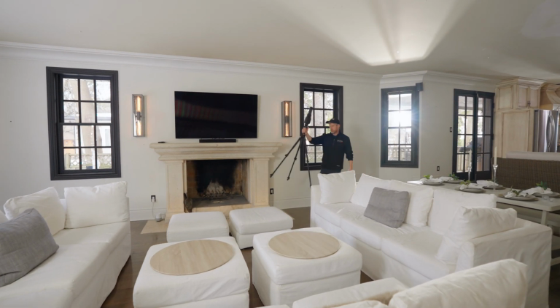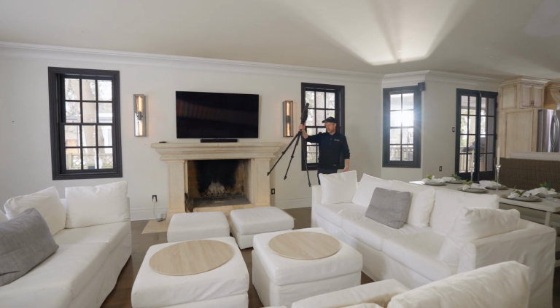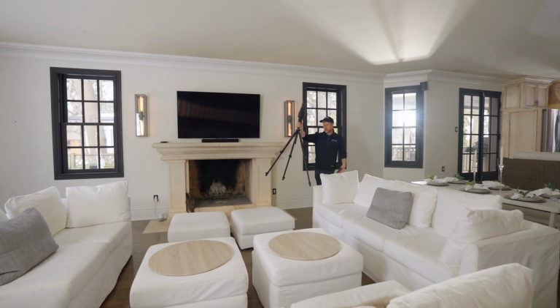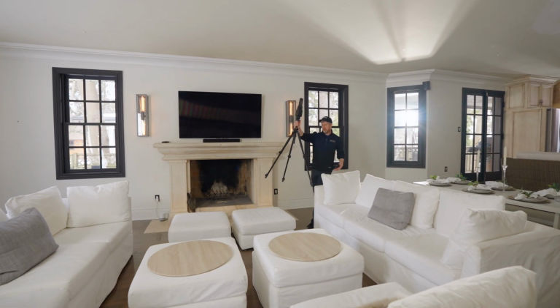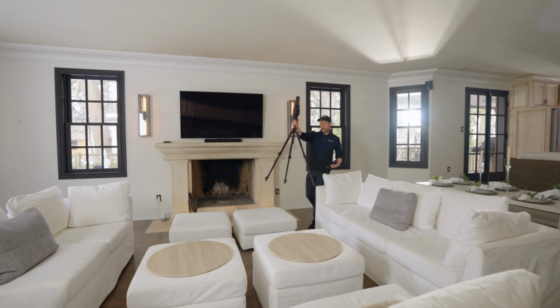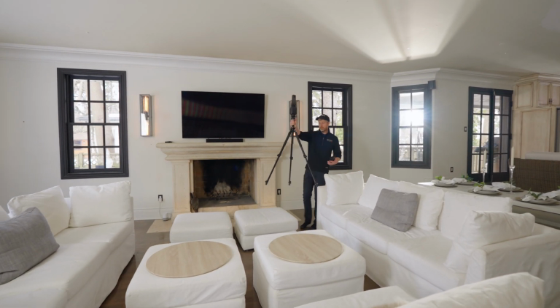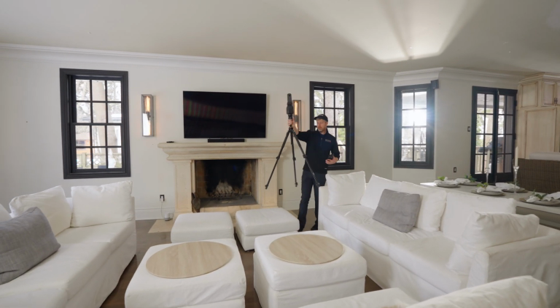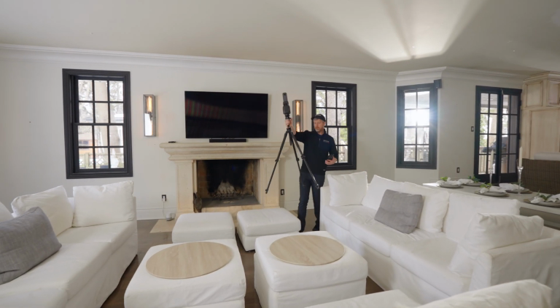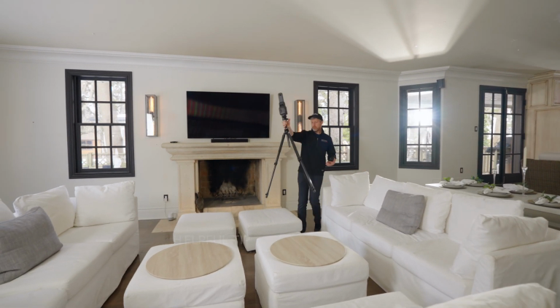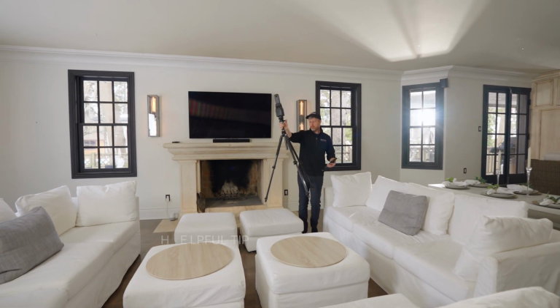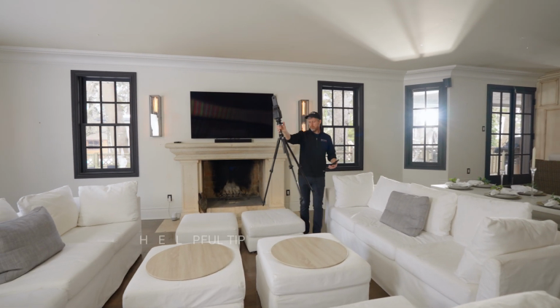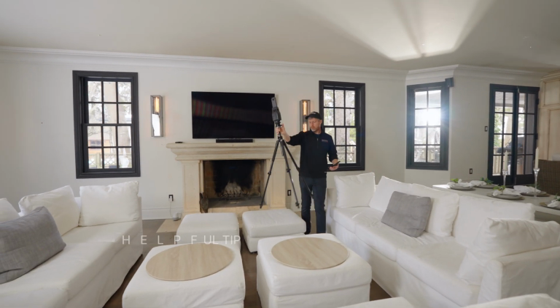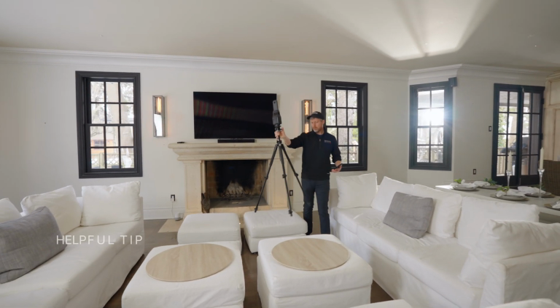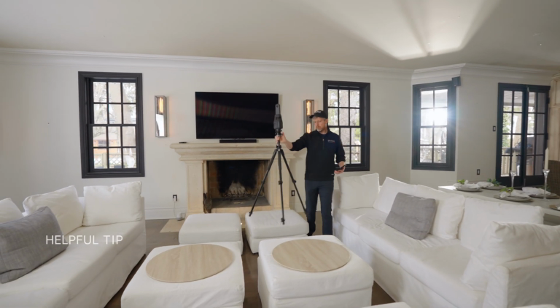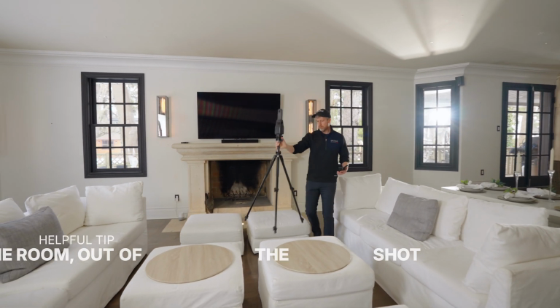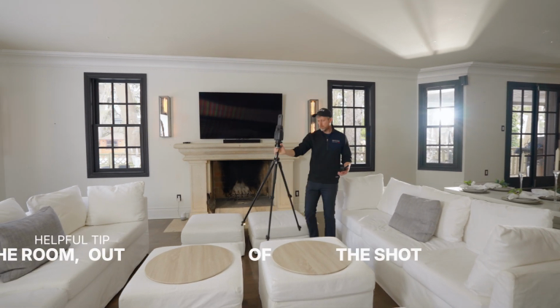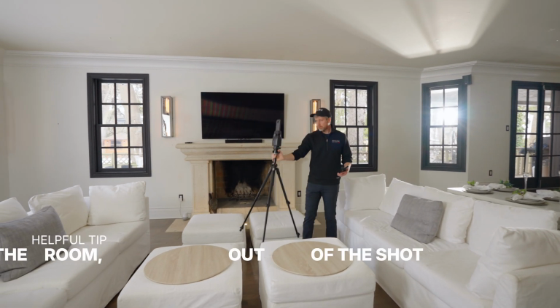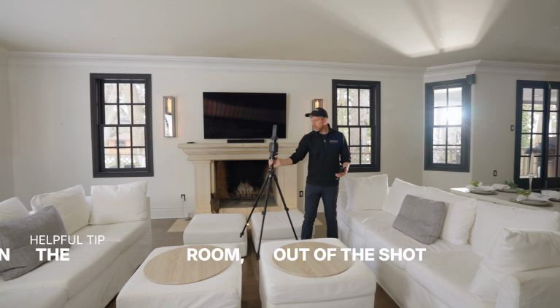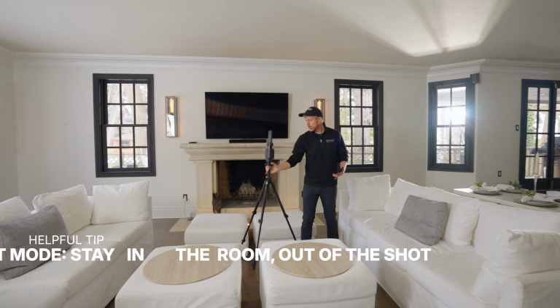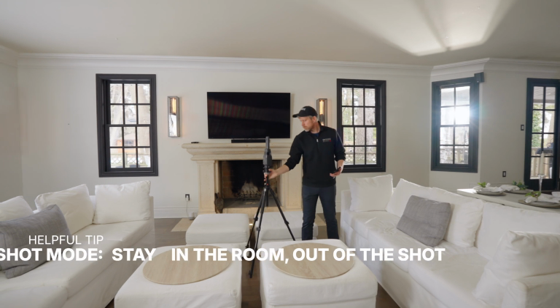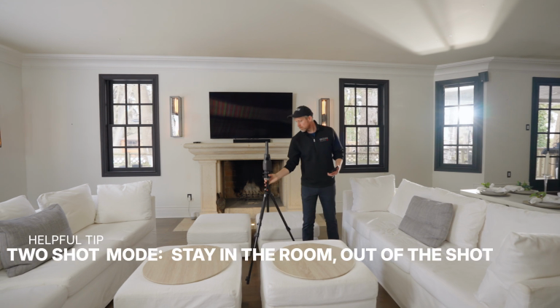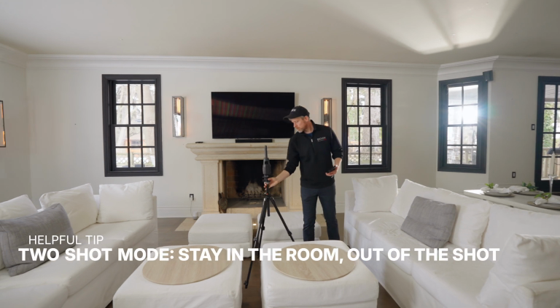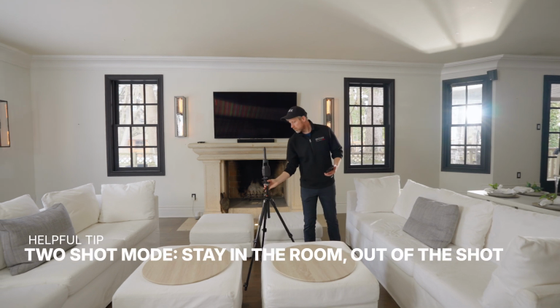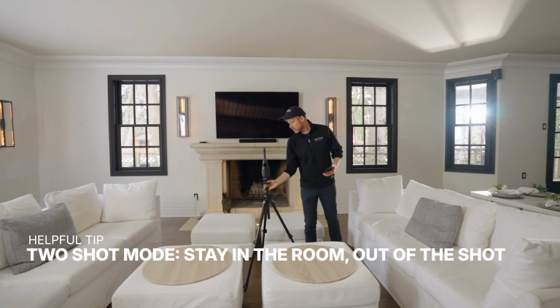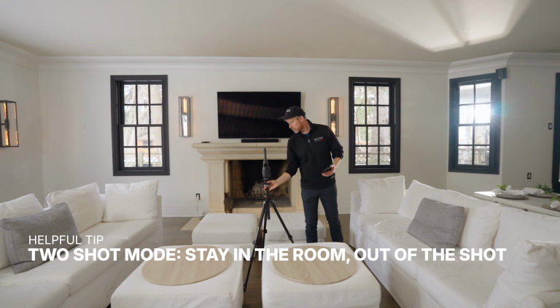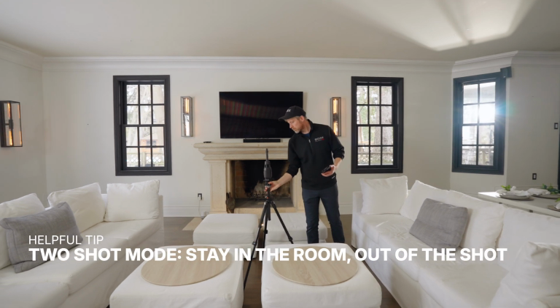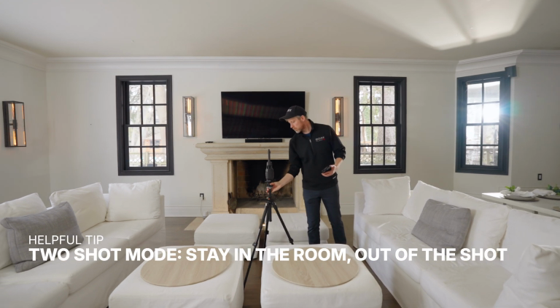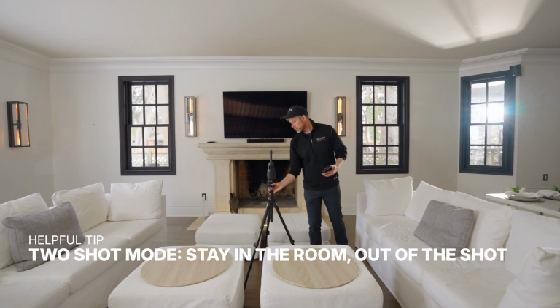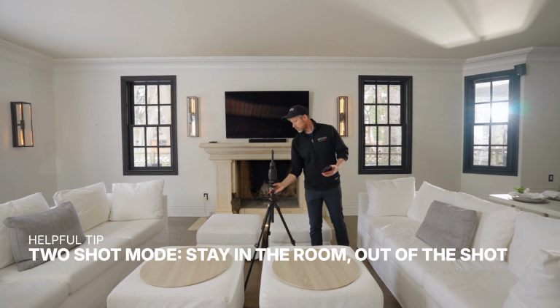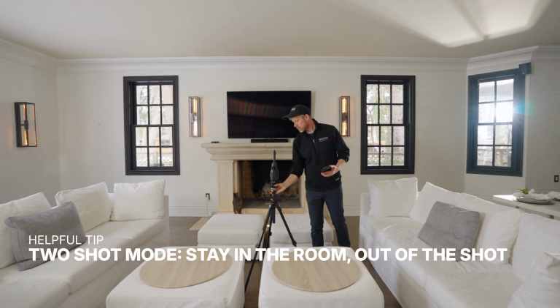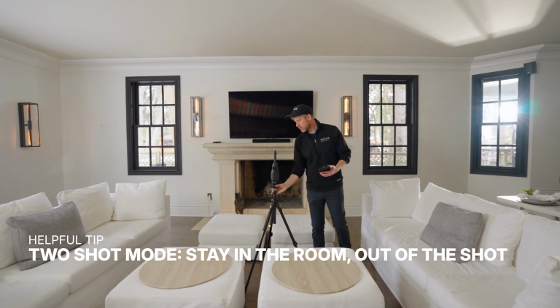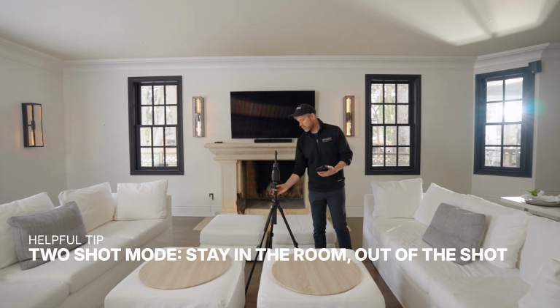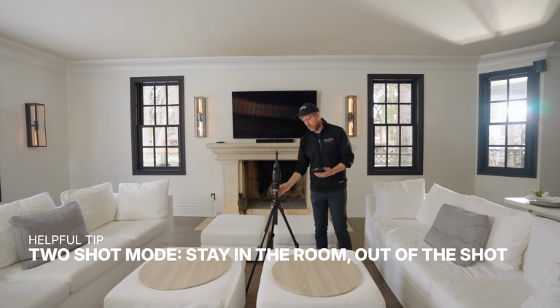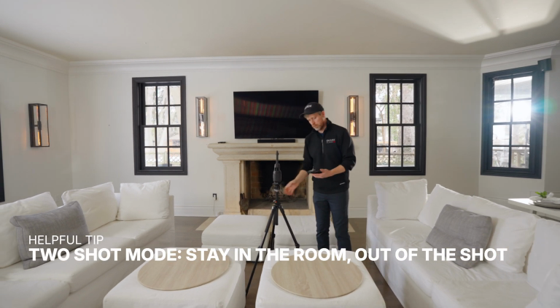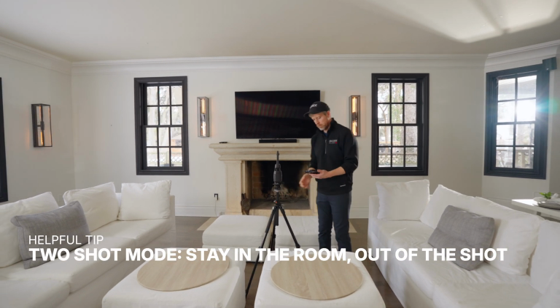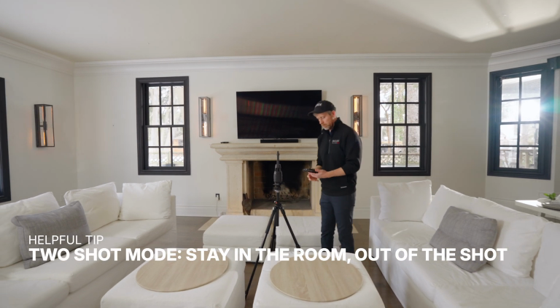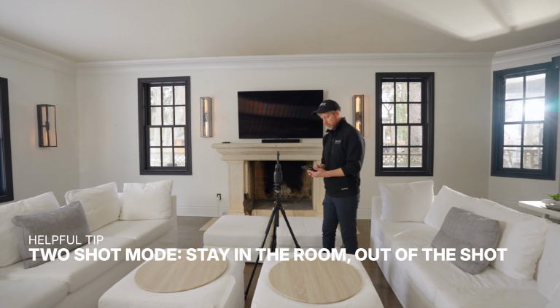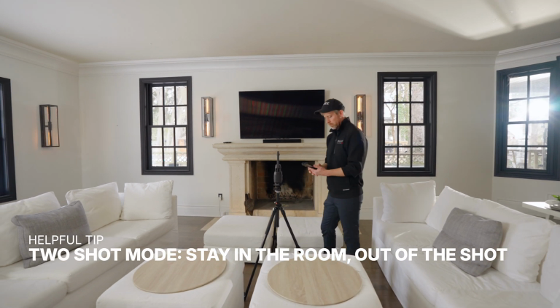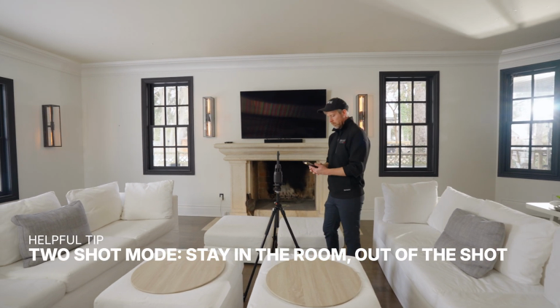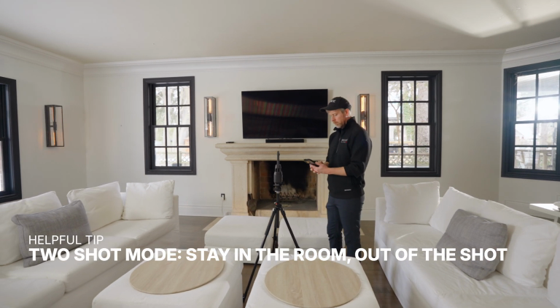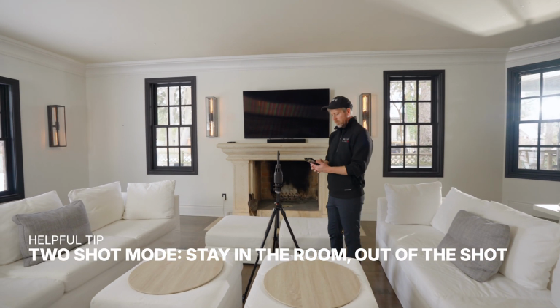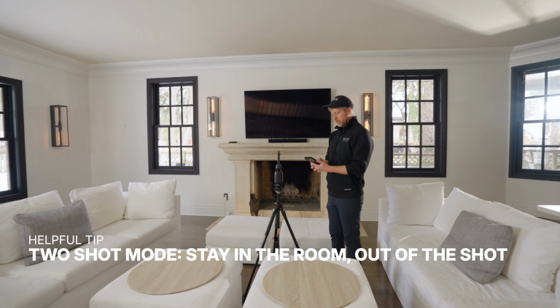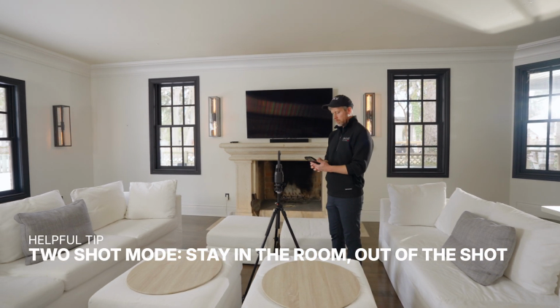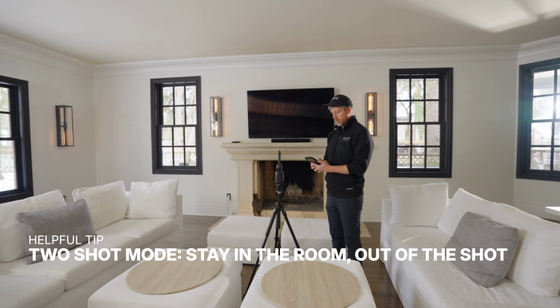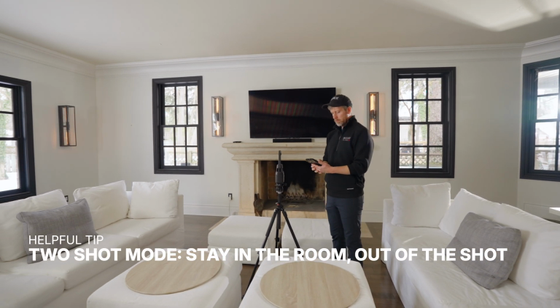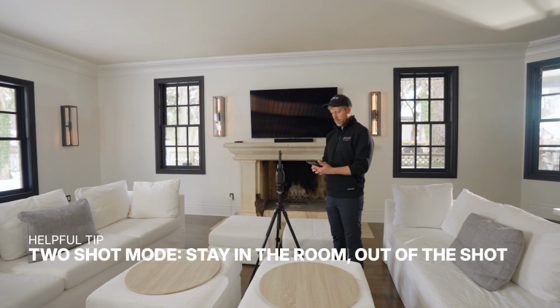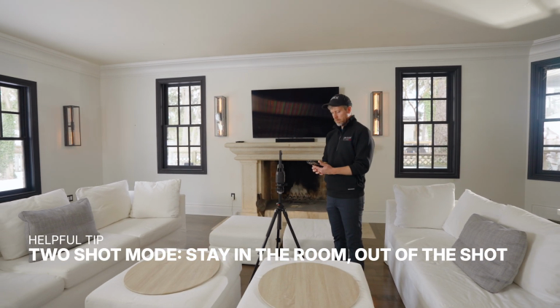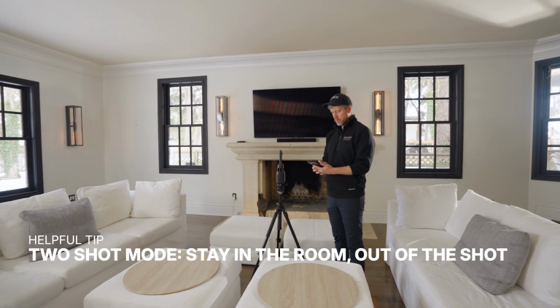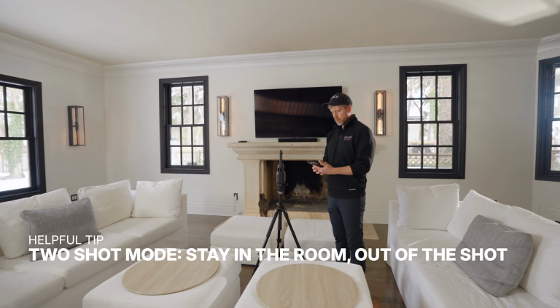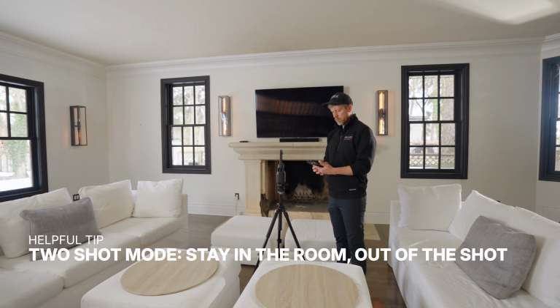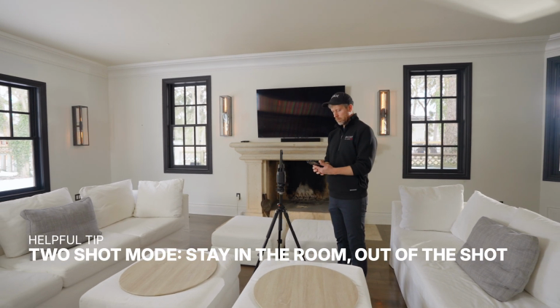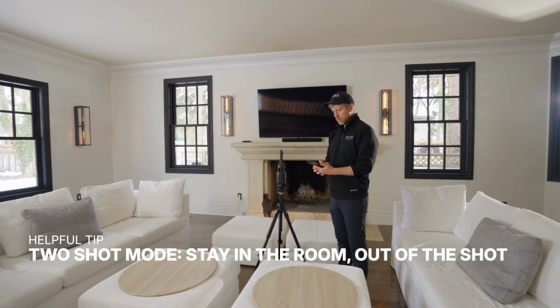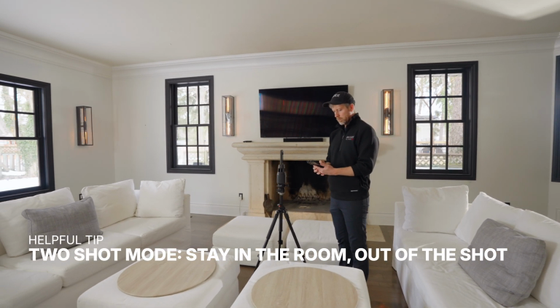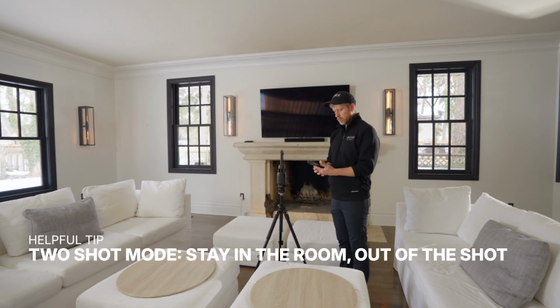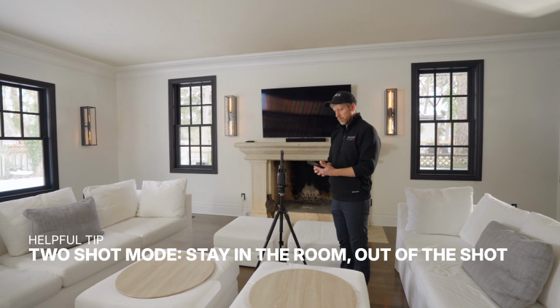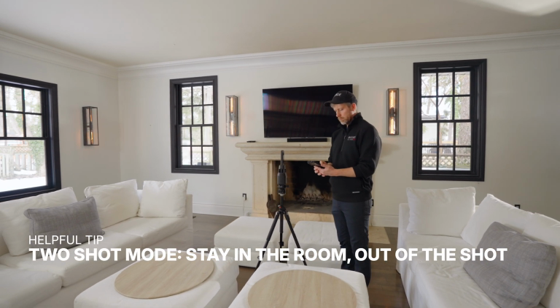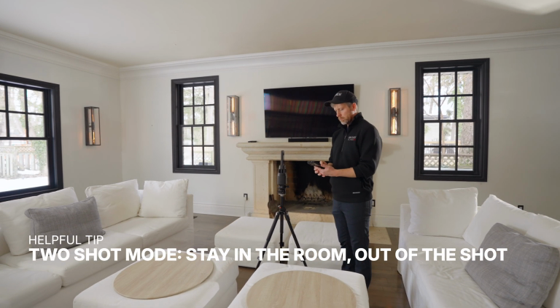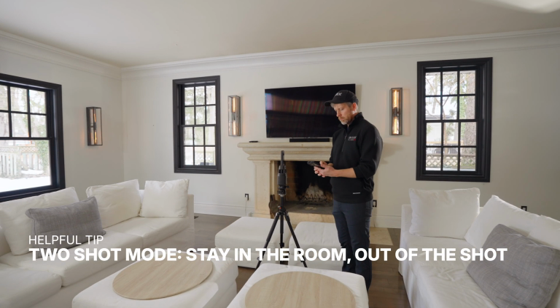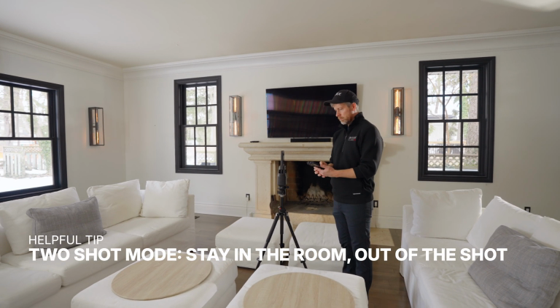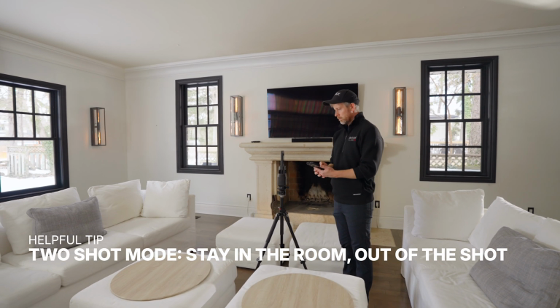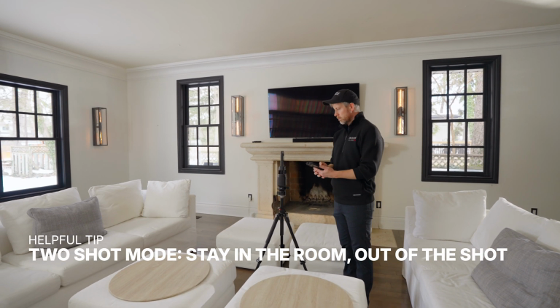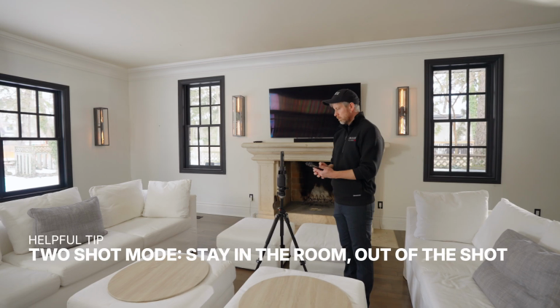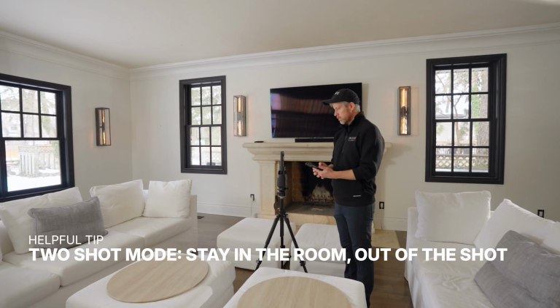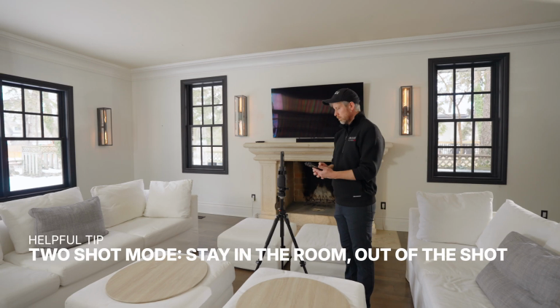It can be time consuming to walk away from the camera to hide. Two-shot mode allows the user to capture twice and automatically remove themselves from the final image.